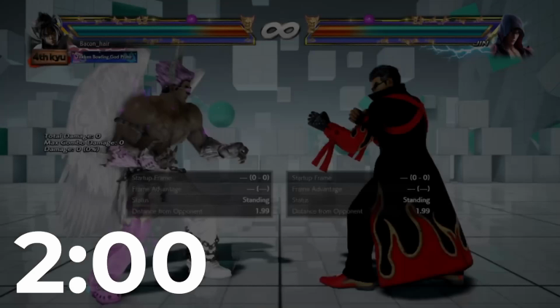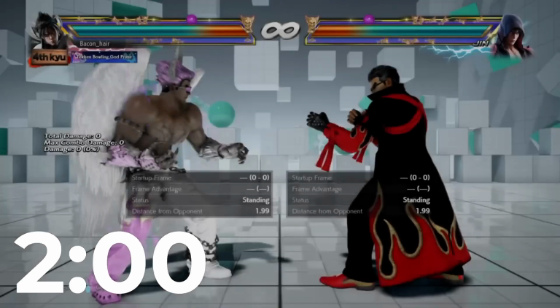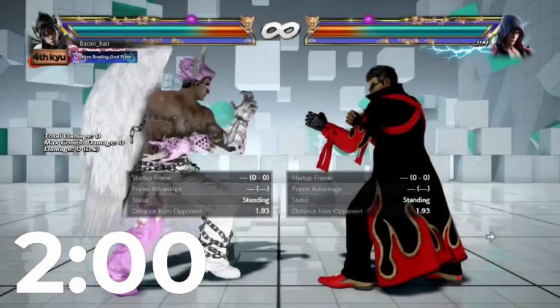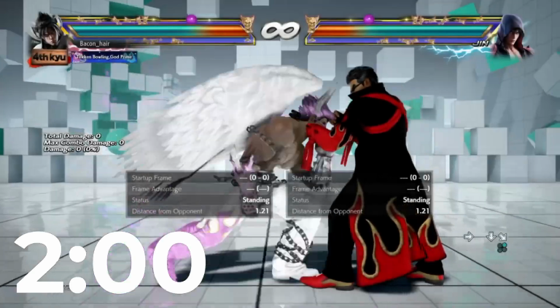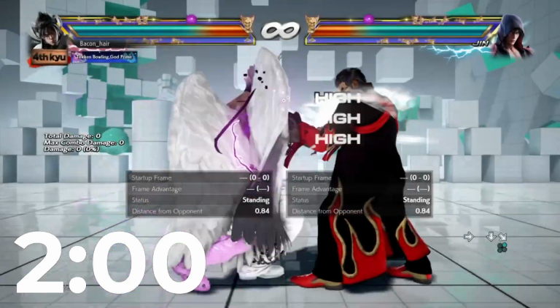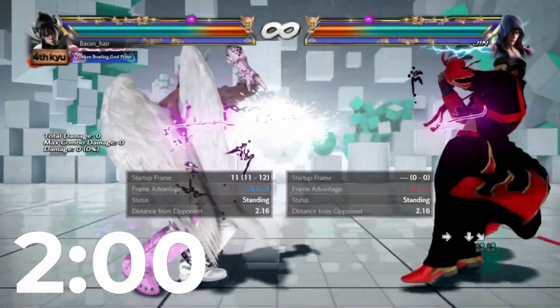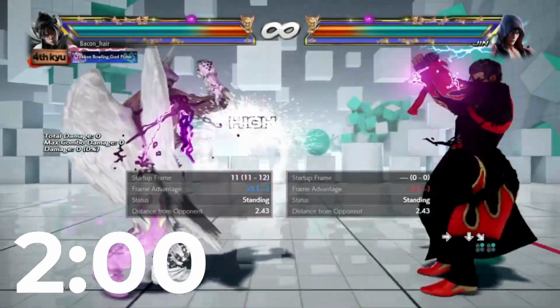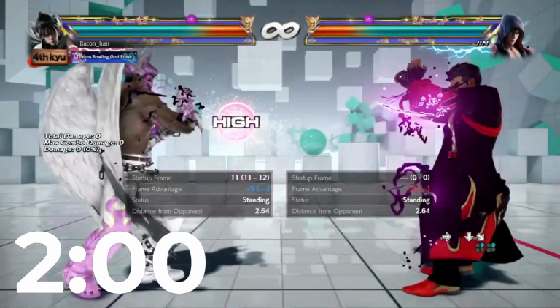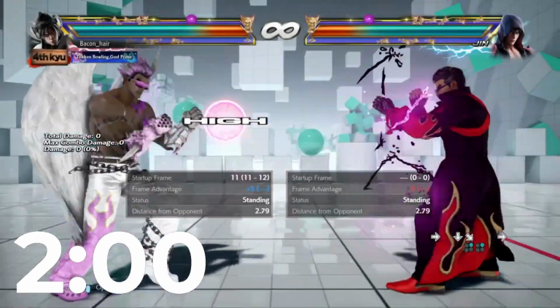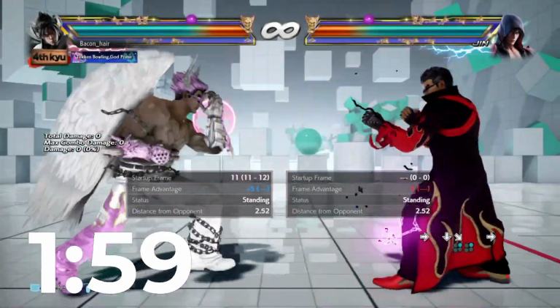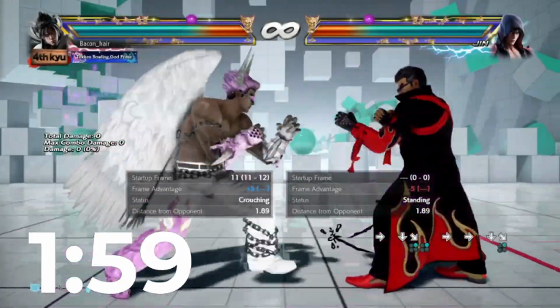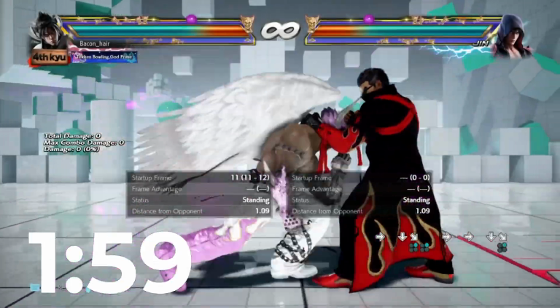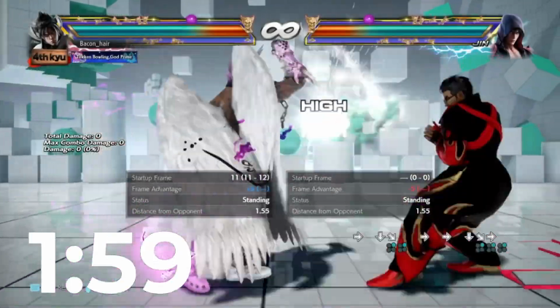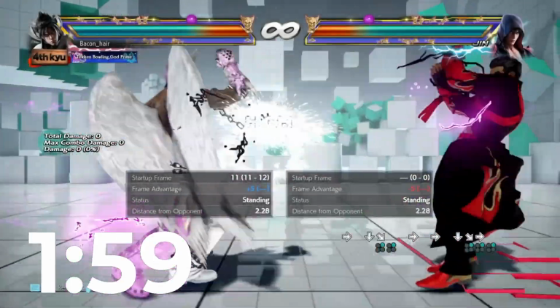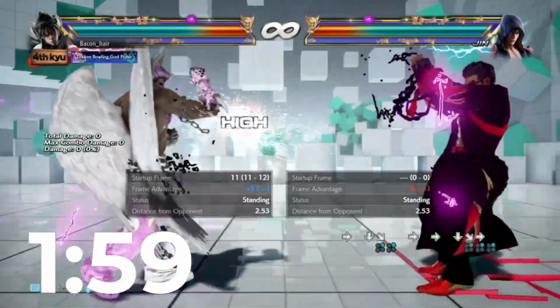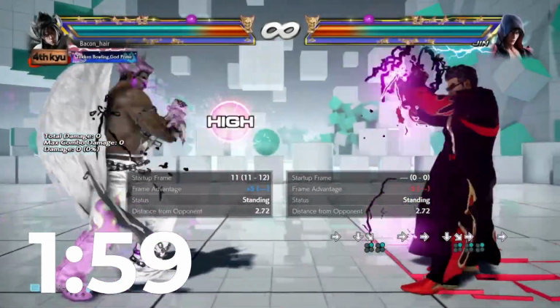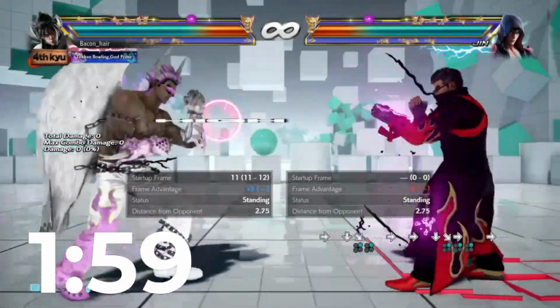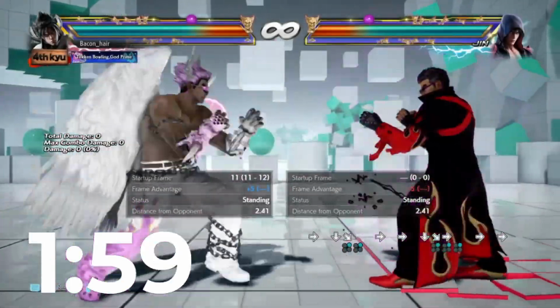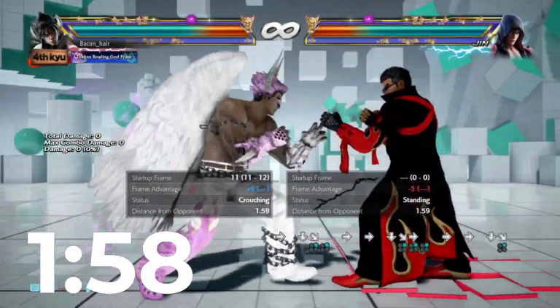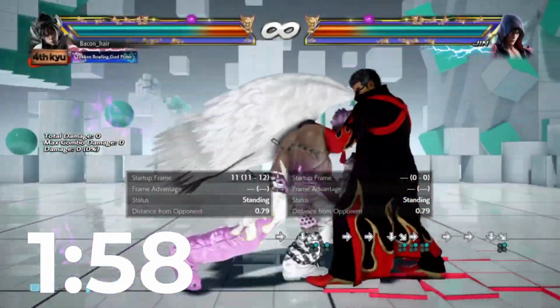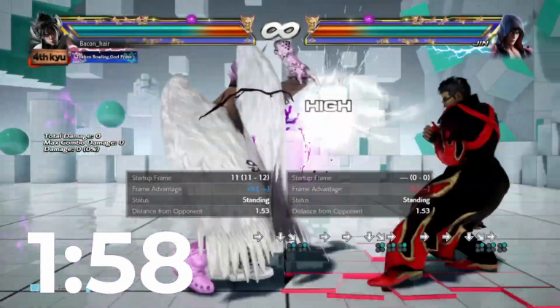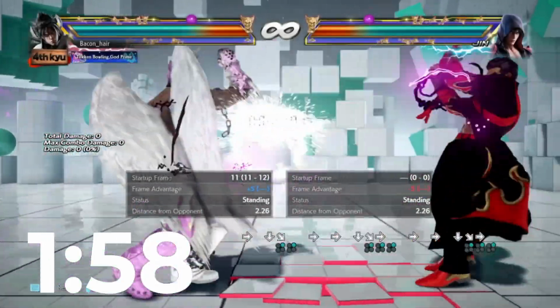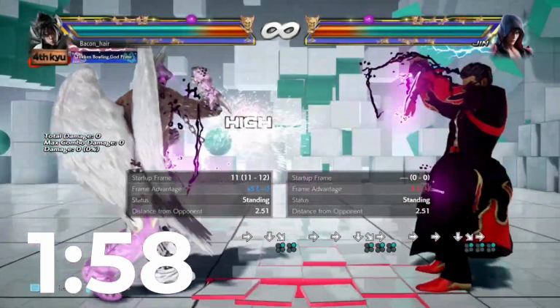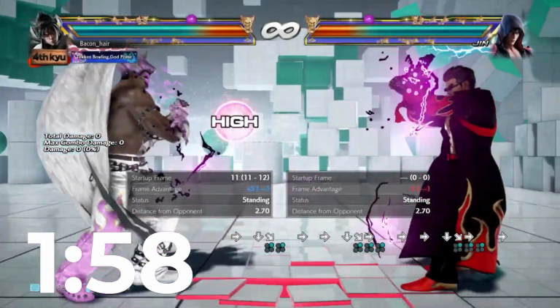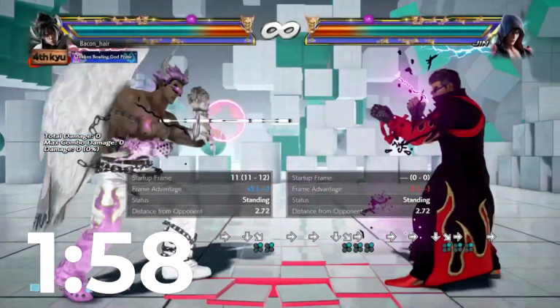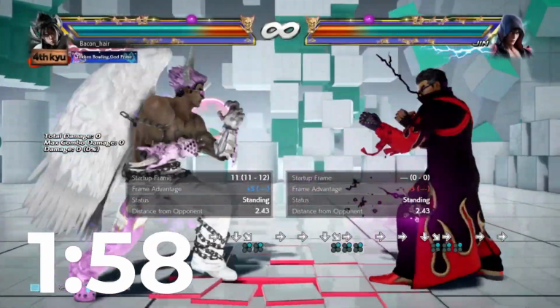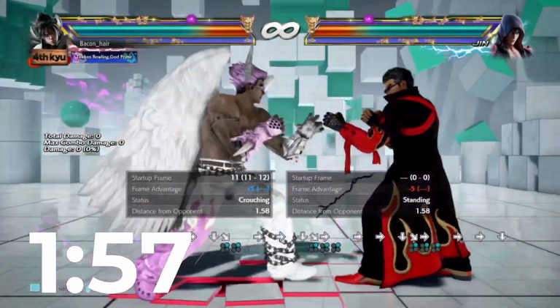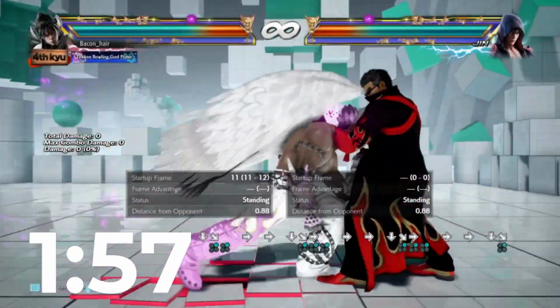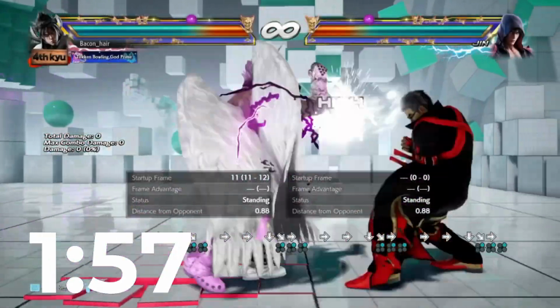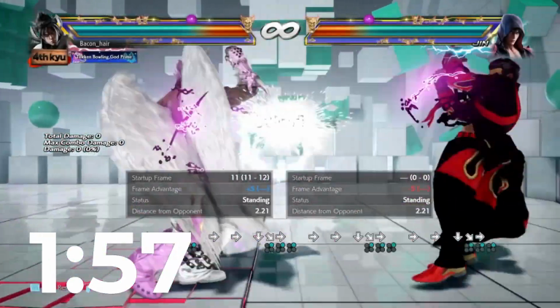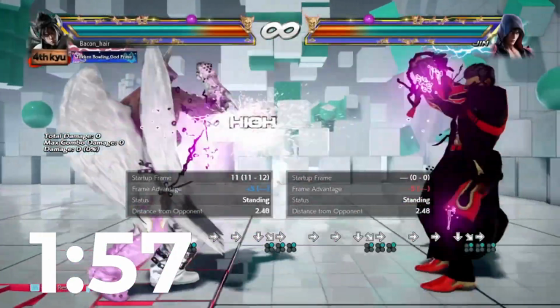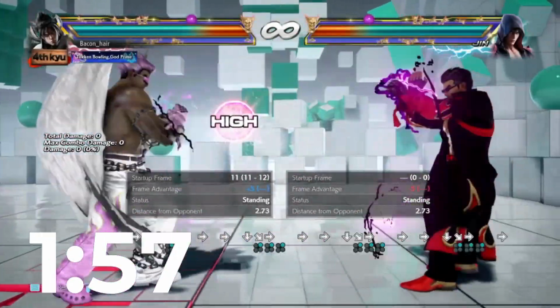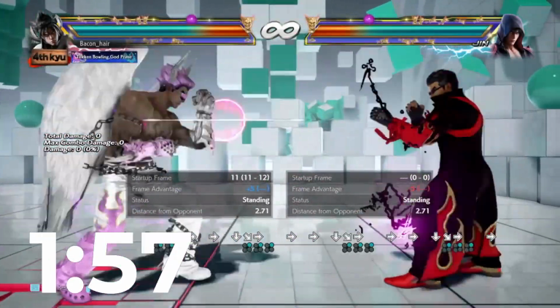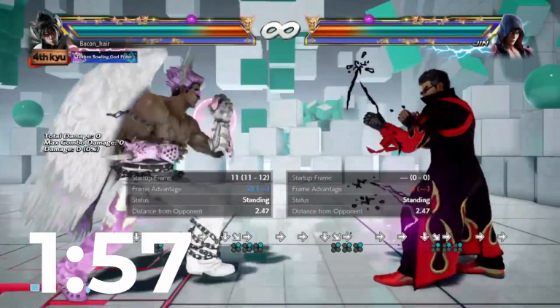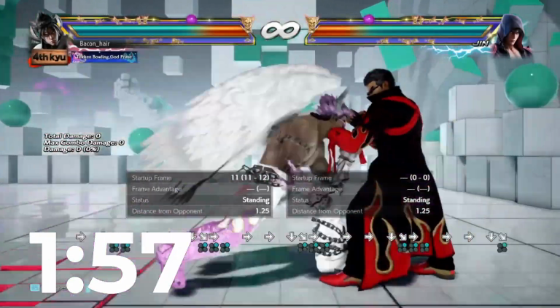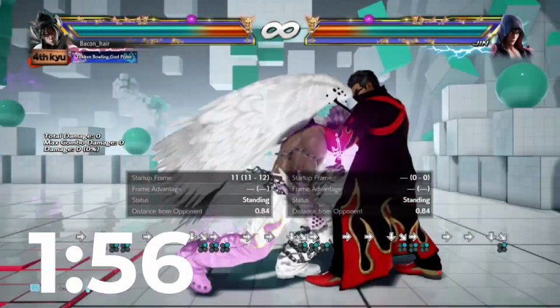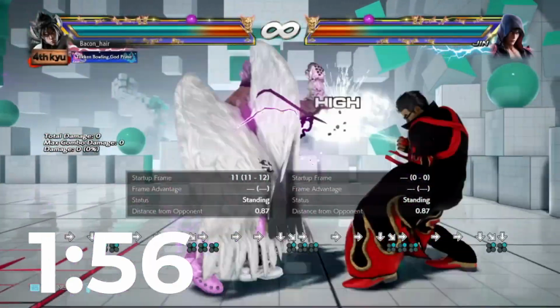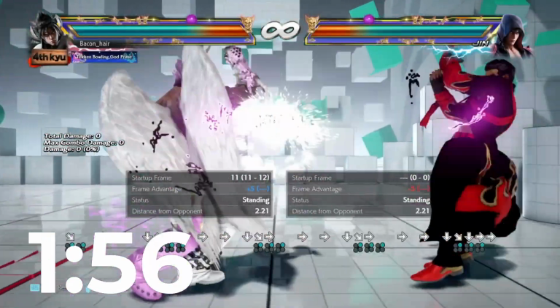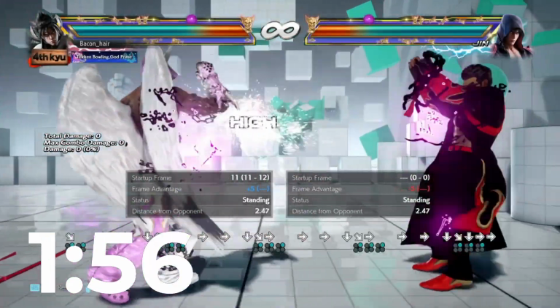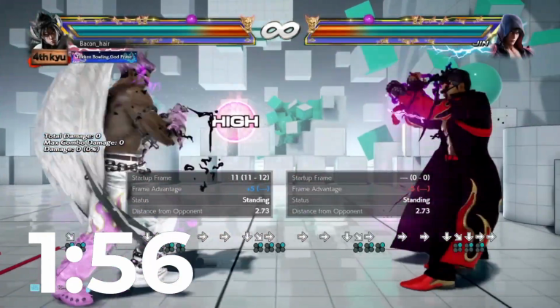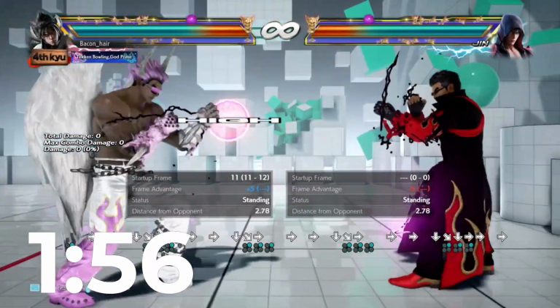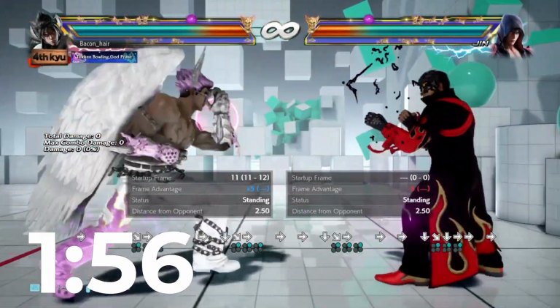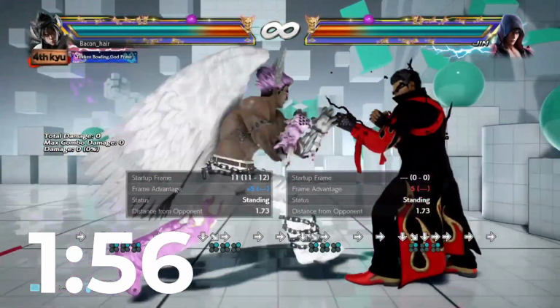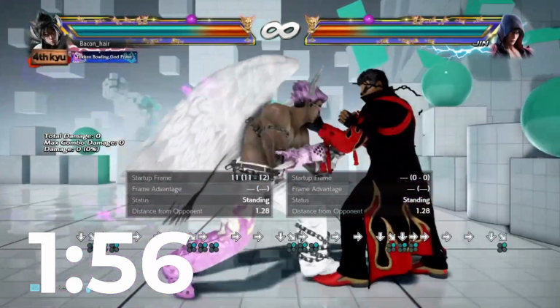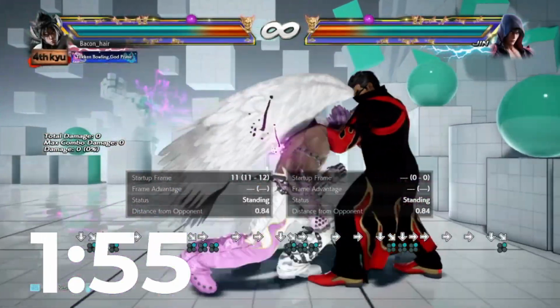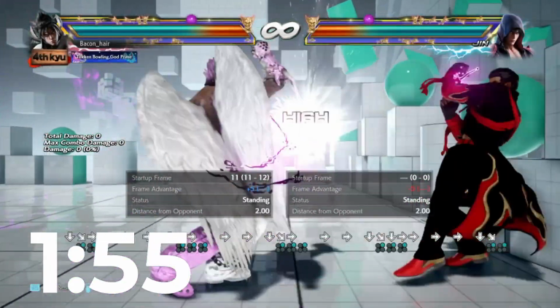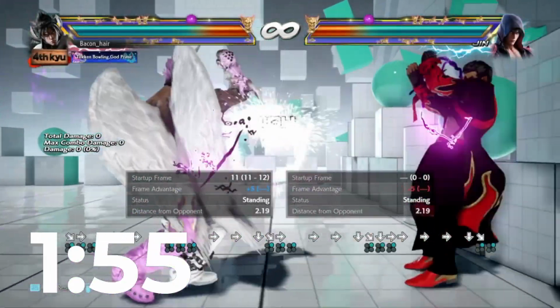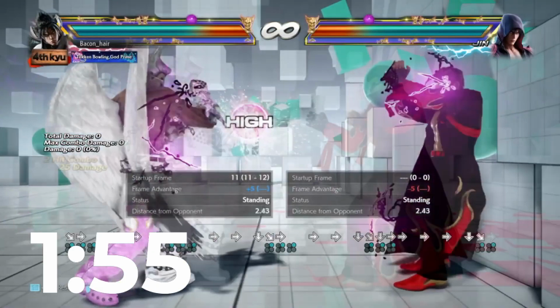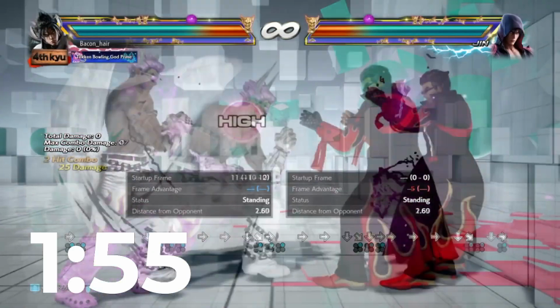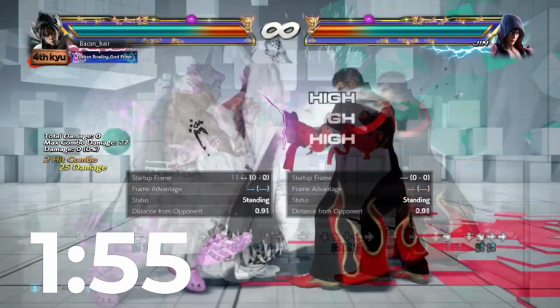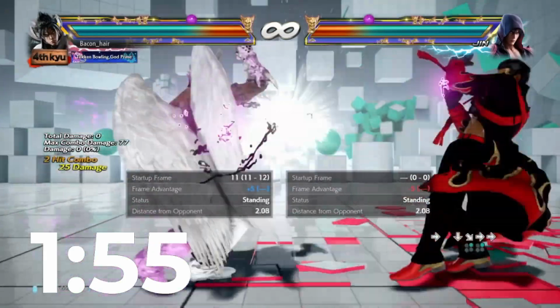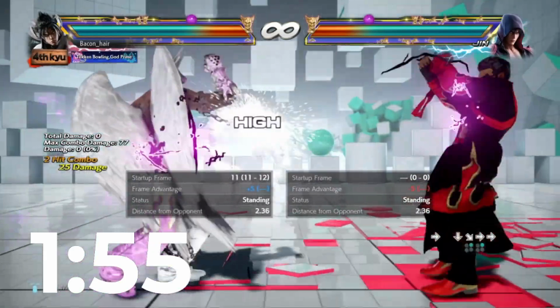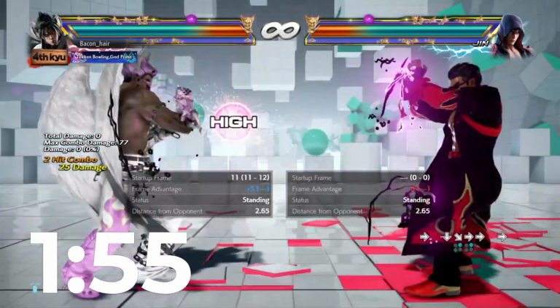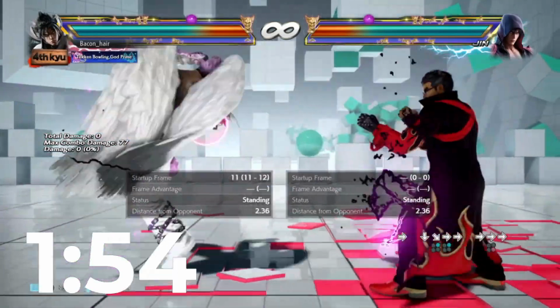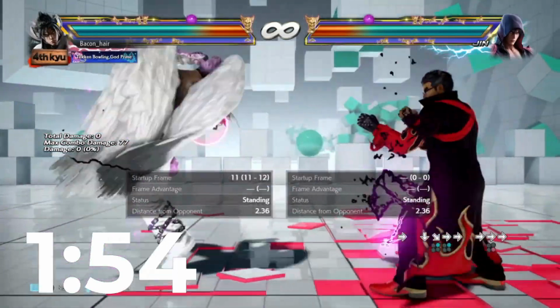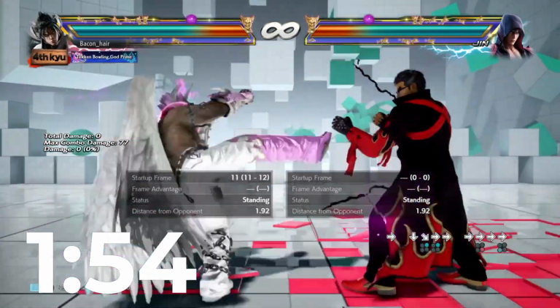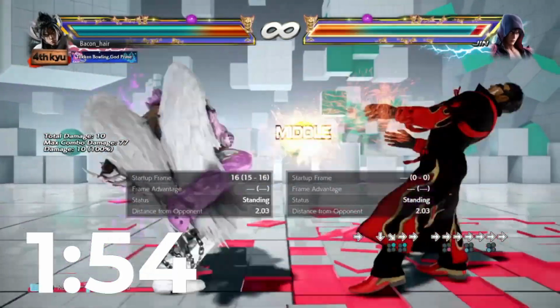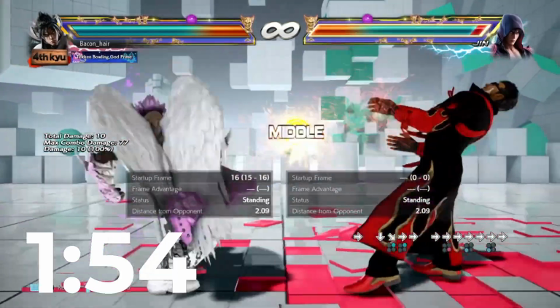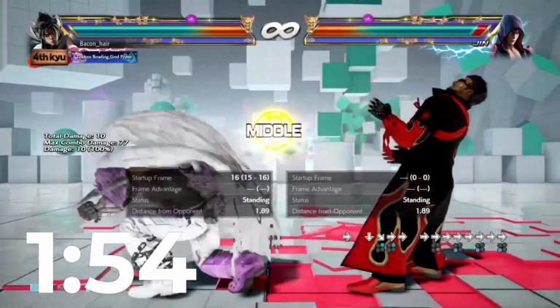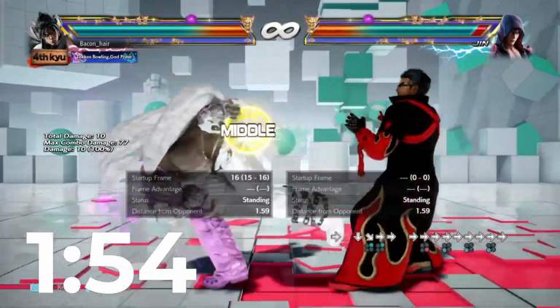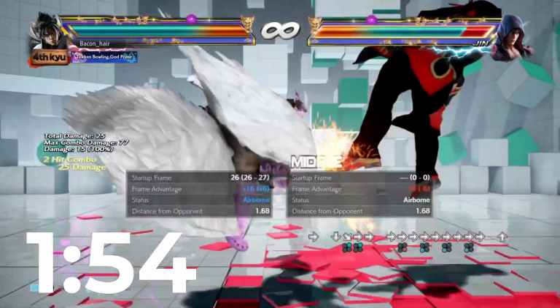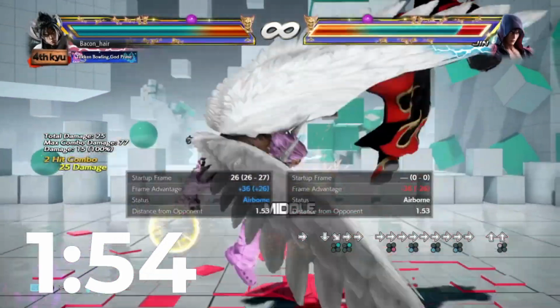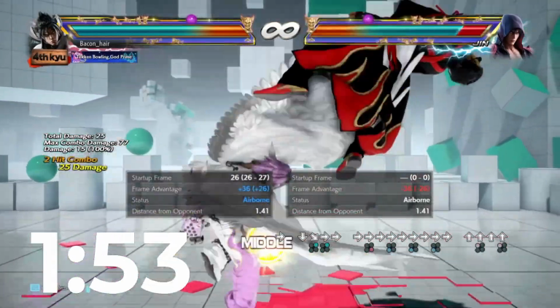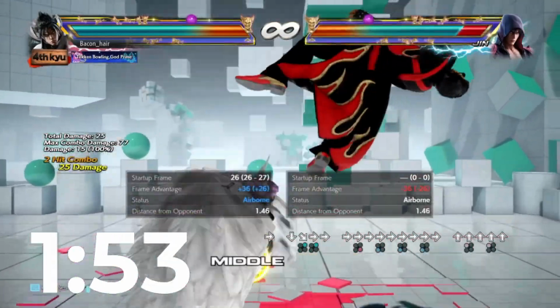Yo, what's up guys? Today we're doing another video, but this time it's on the edgy version of Jhin. So yeah, let's get started.